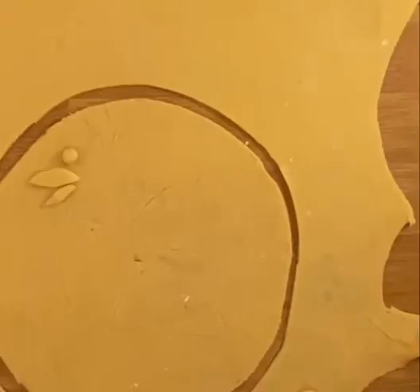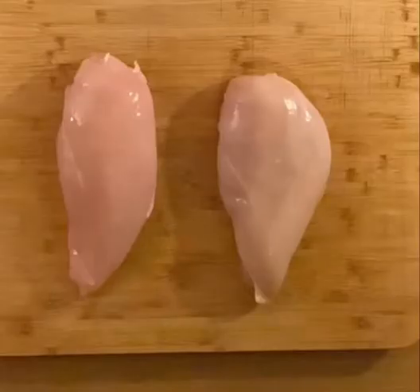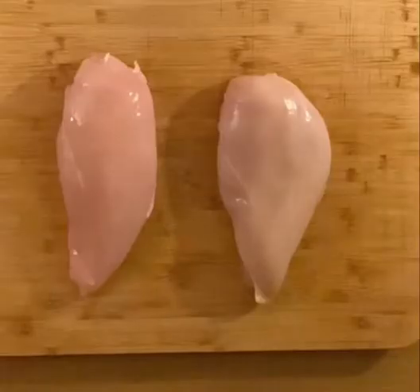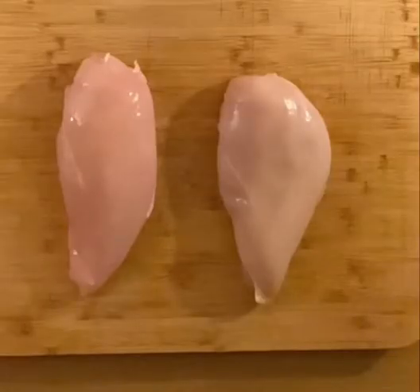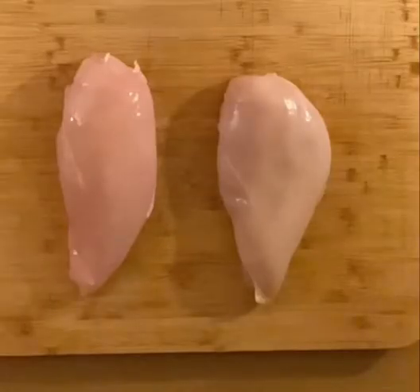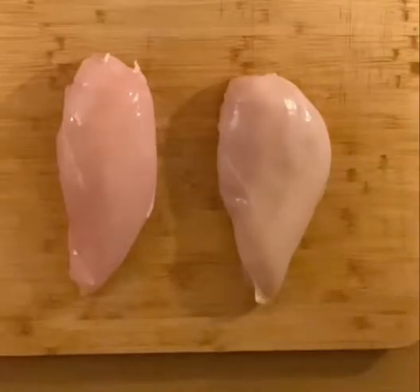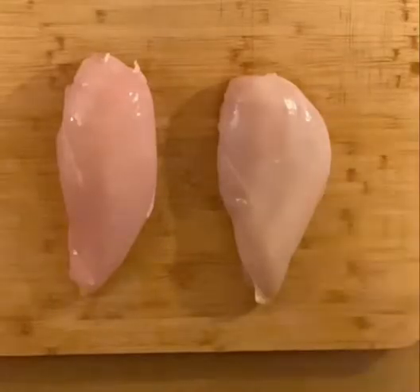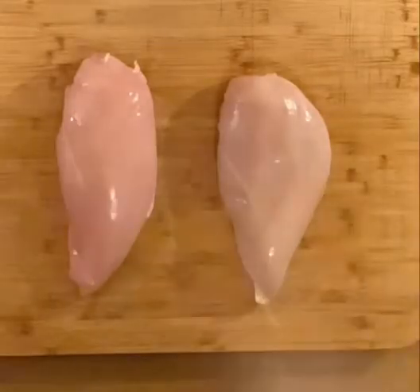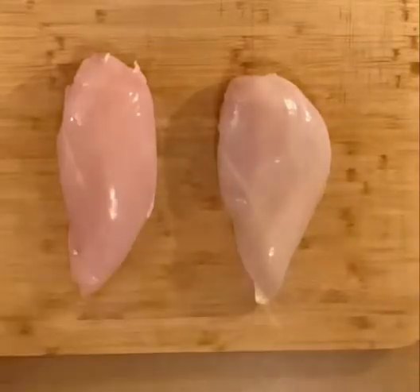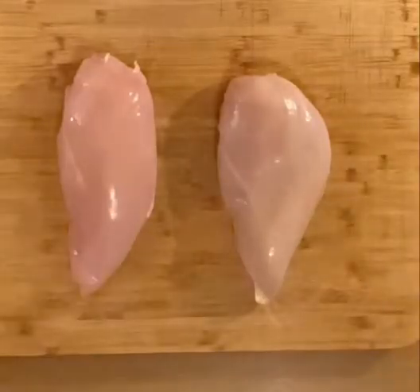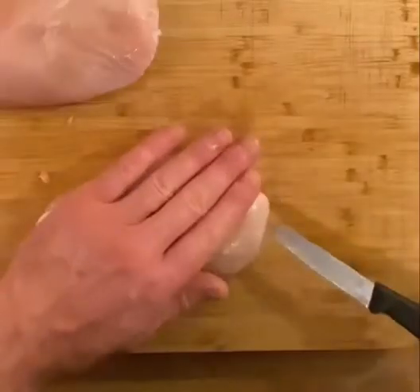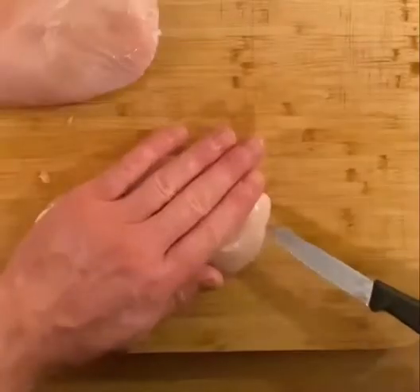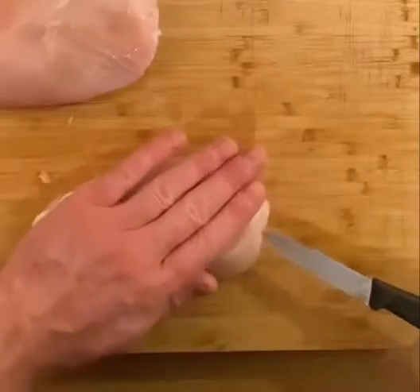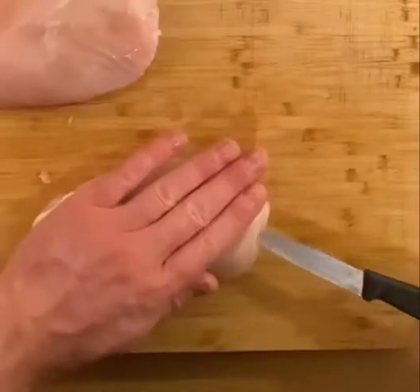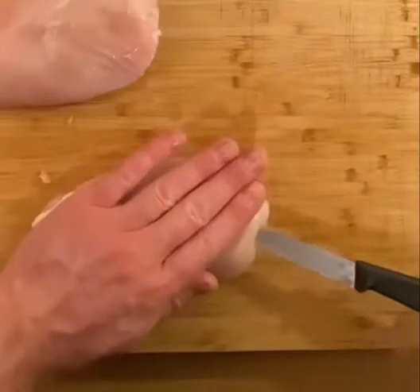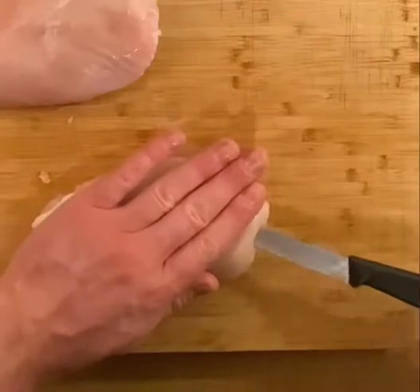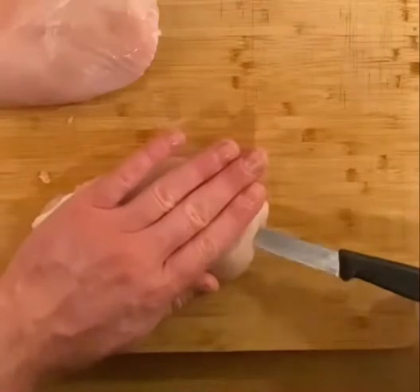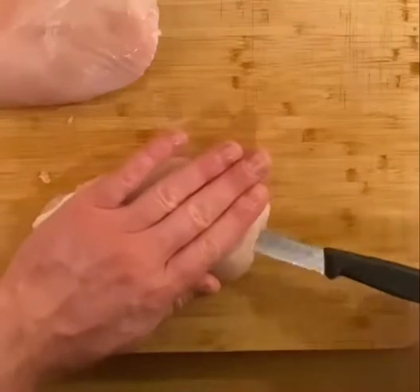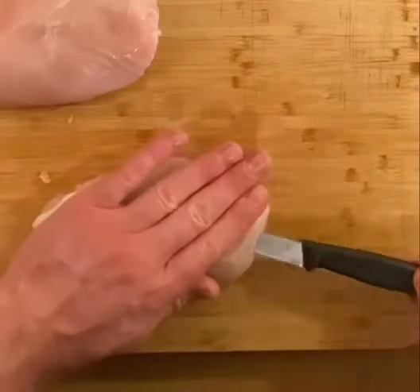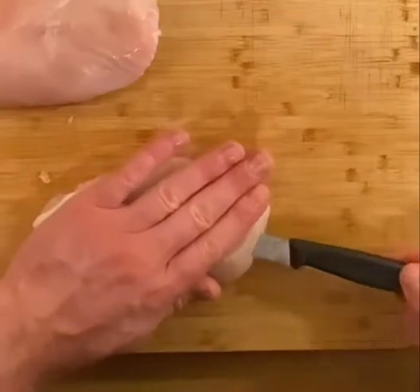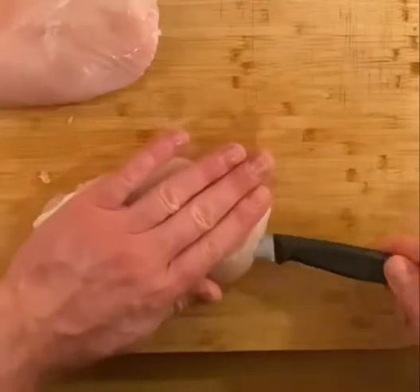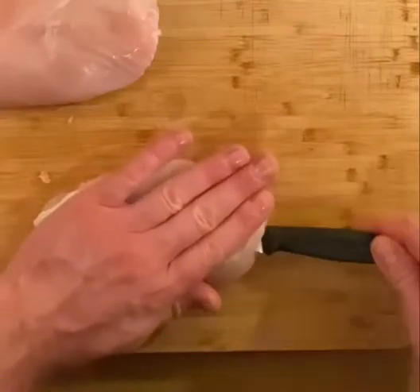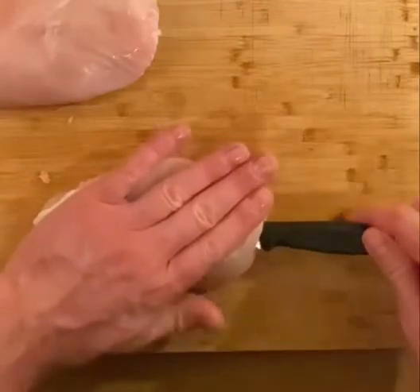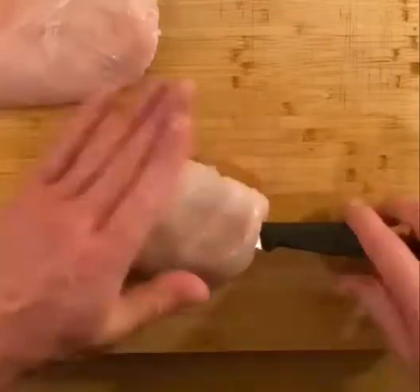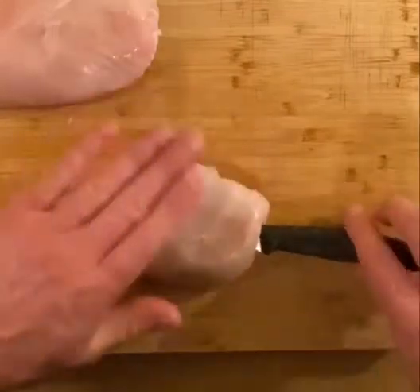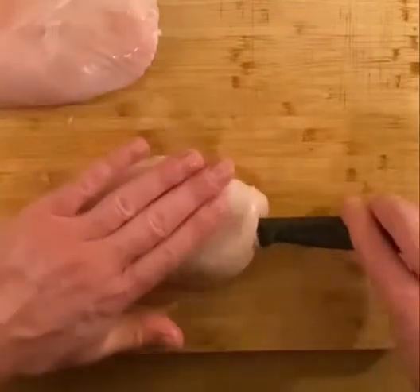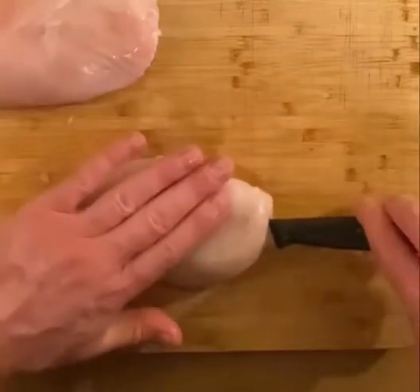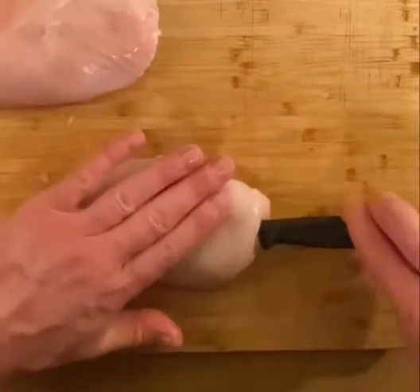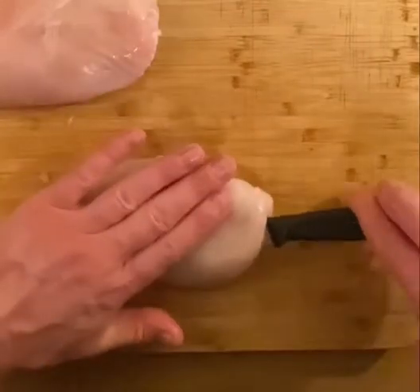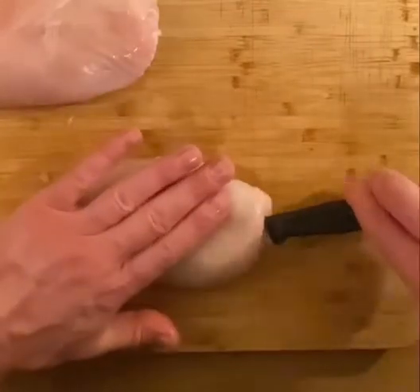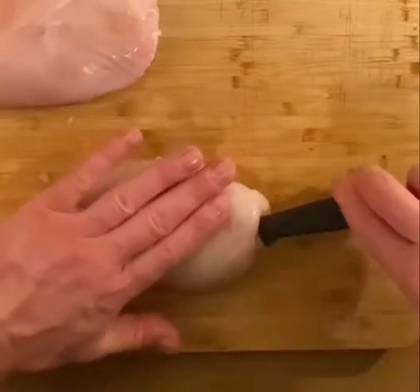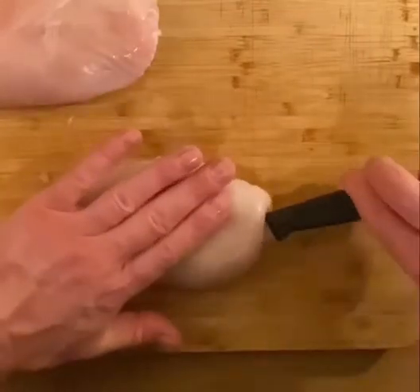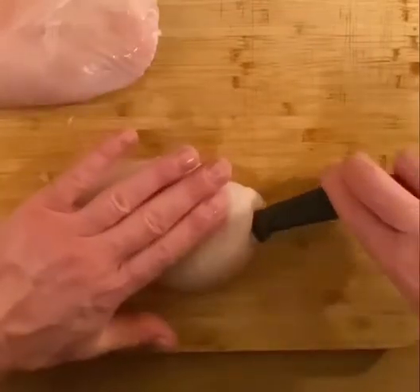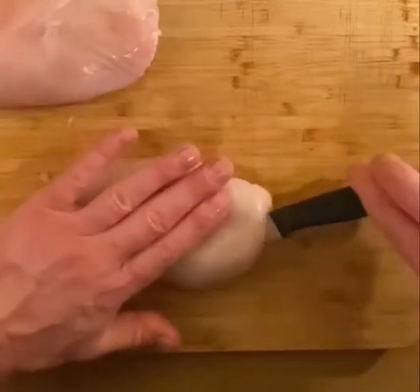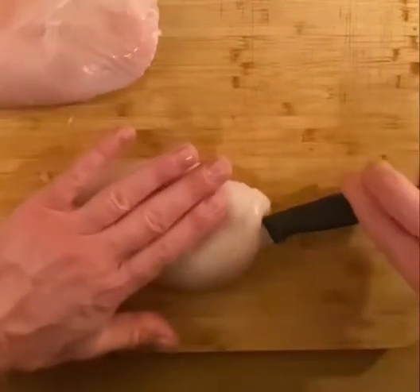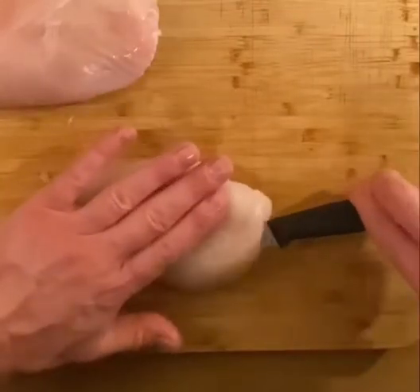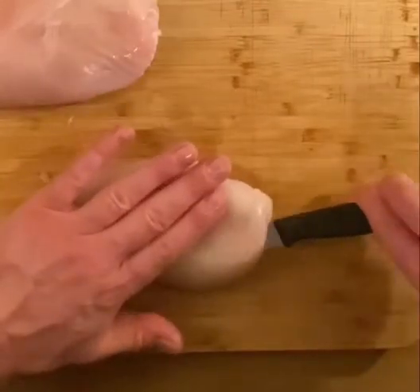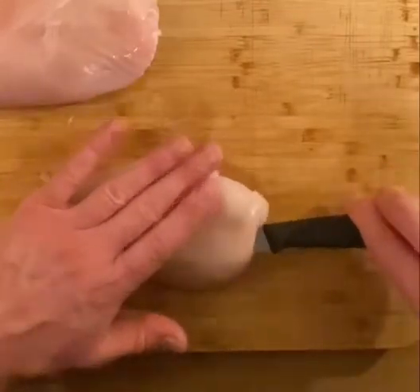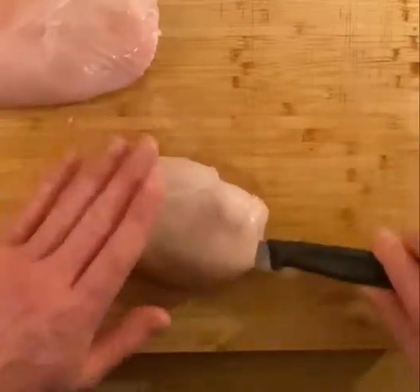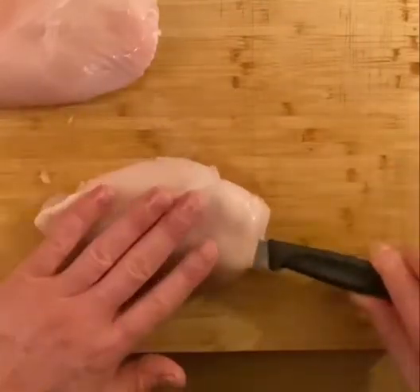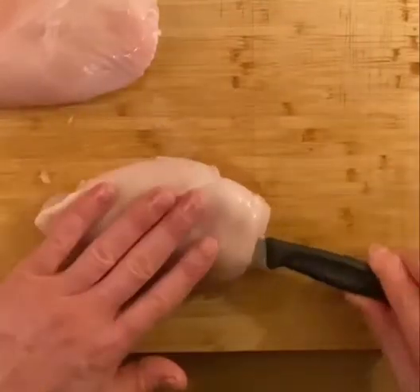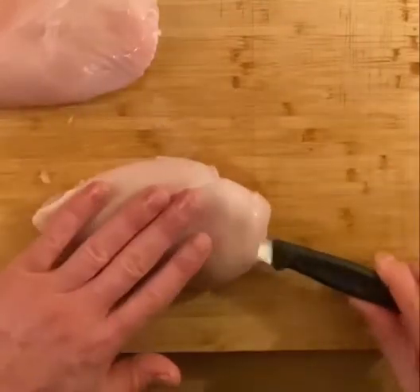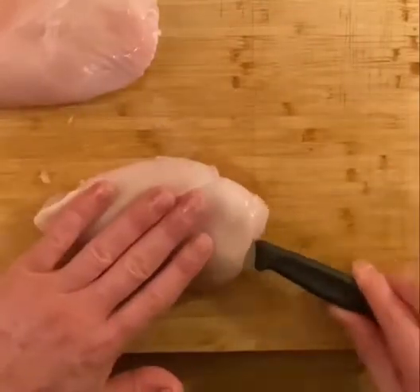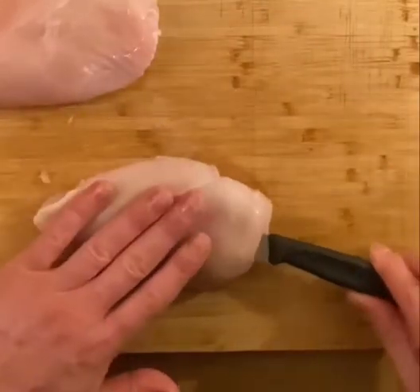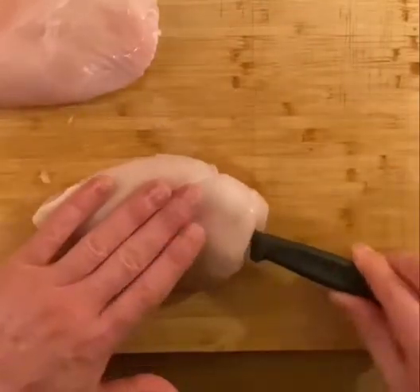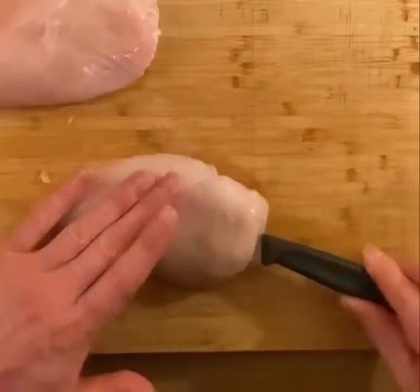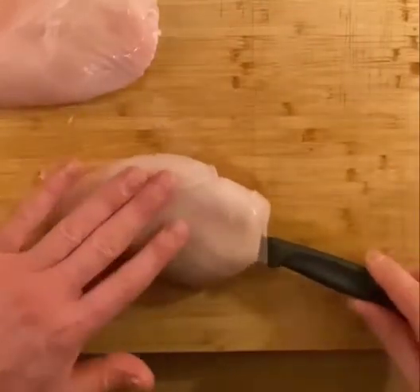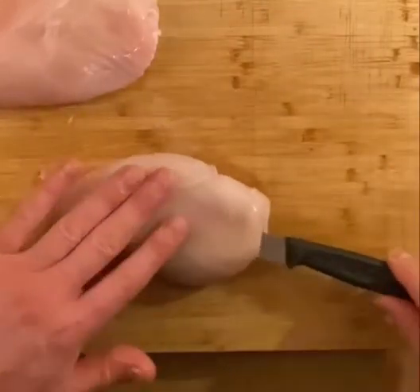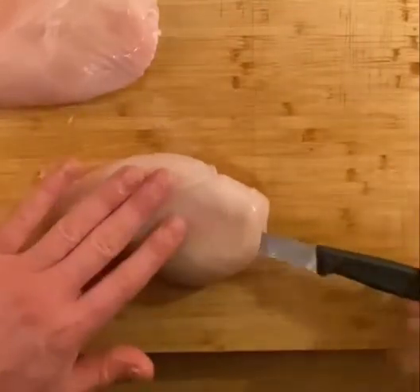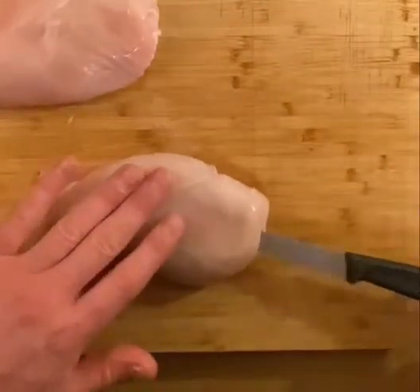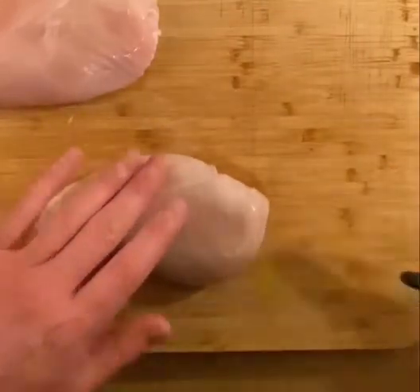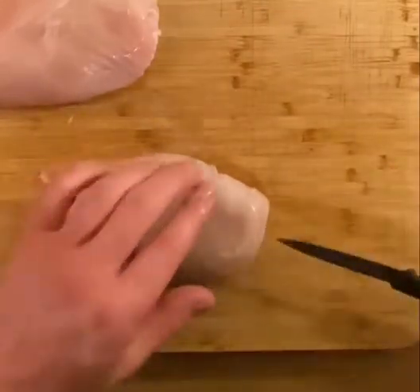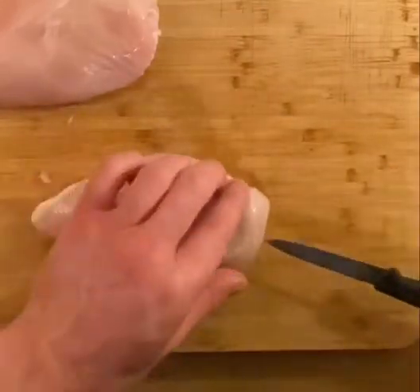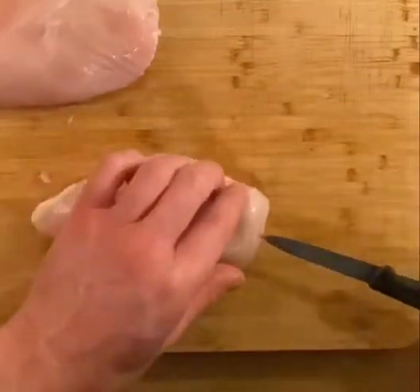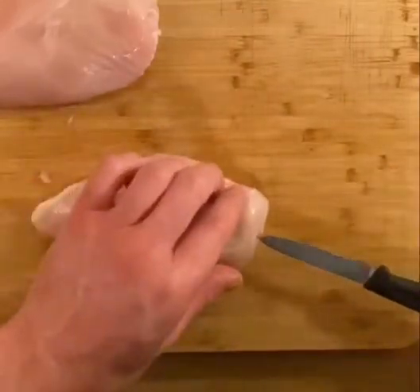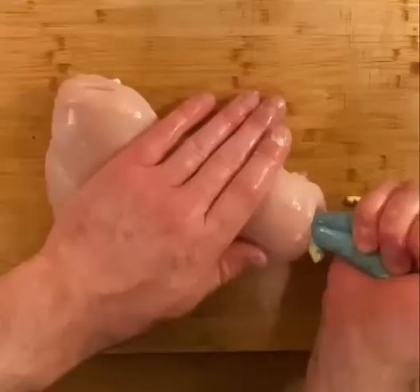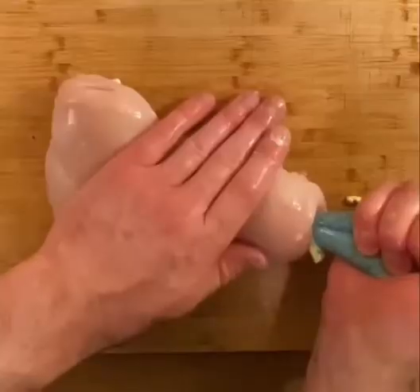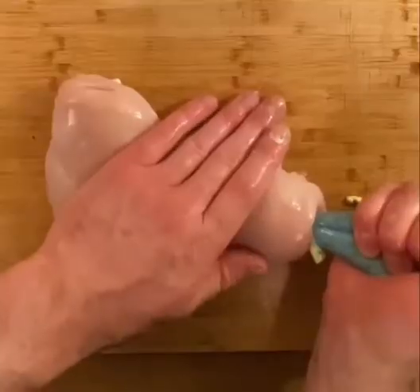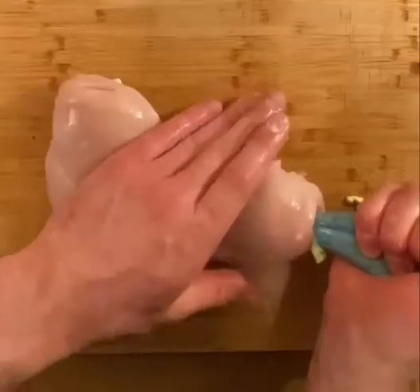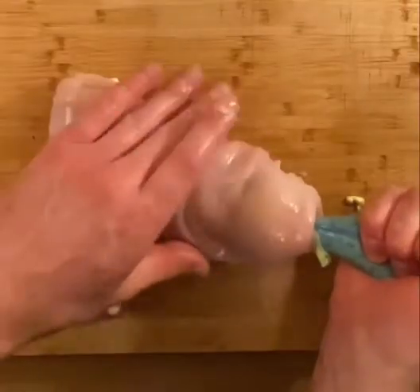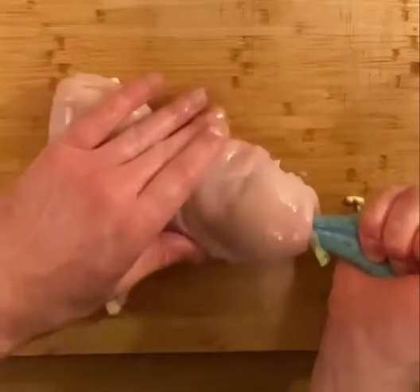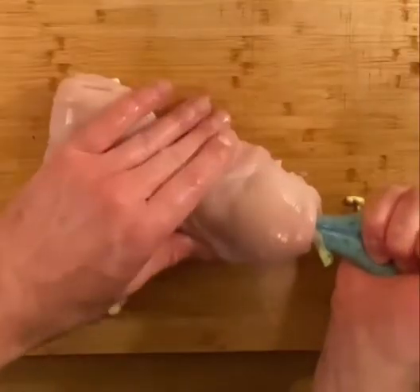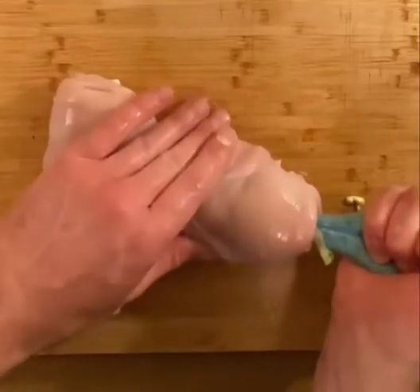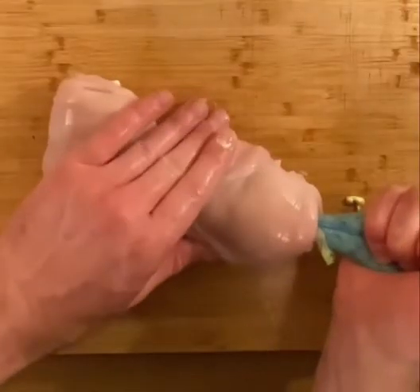I pierced the chicken with a small paring knife, being careful not to pierce the breast. Then I fill her up with butter.